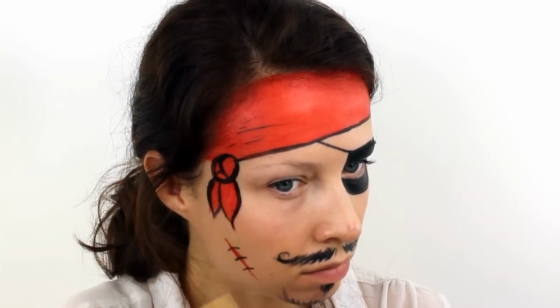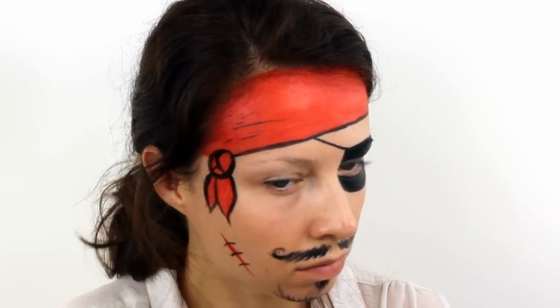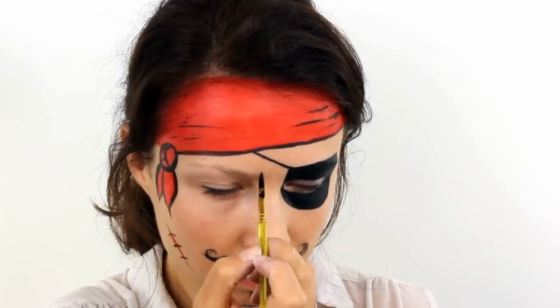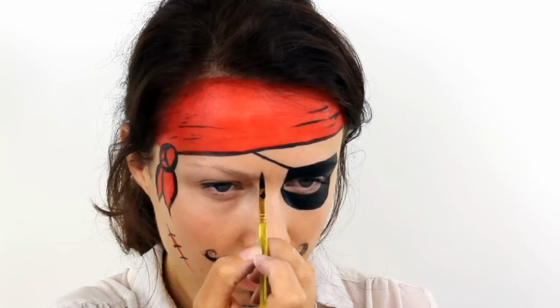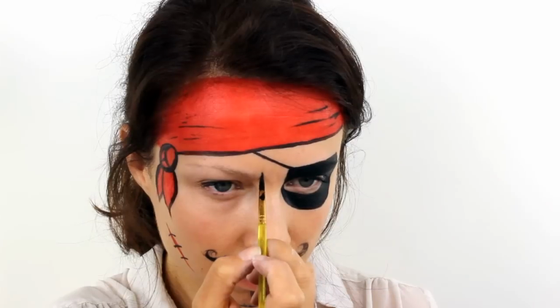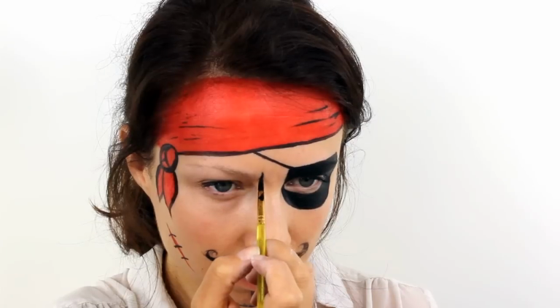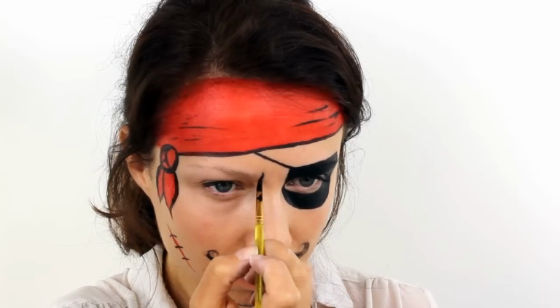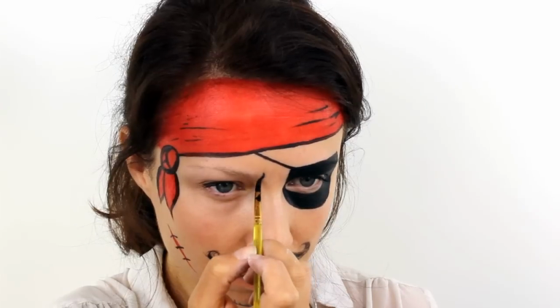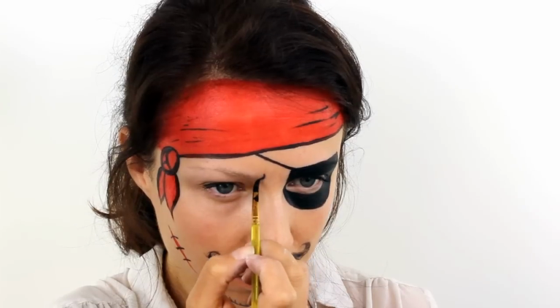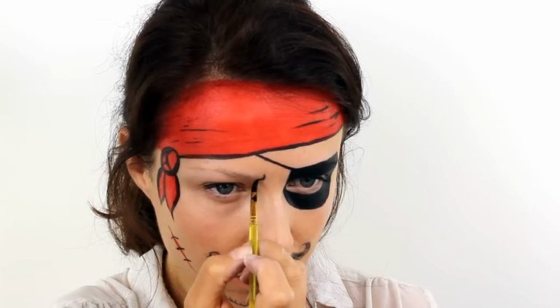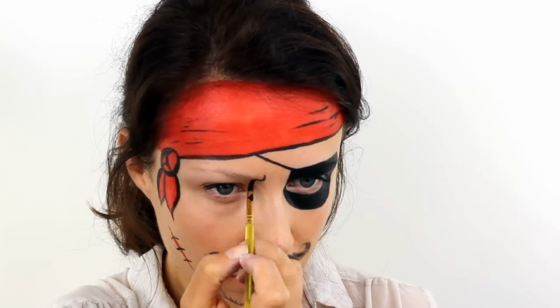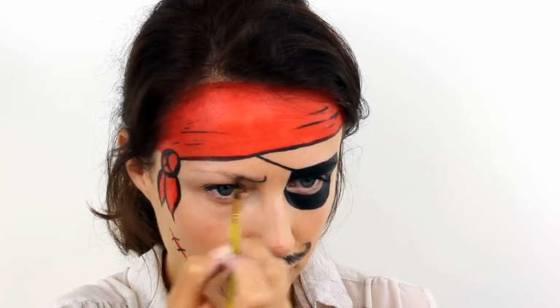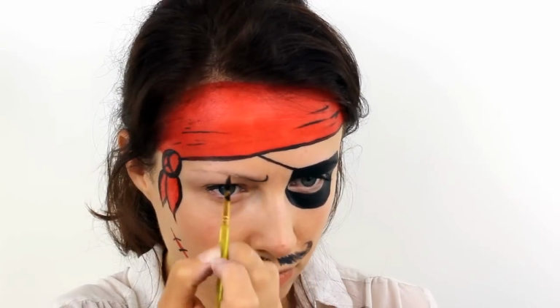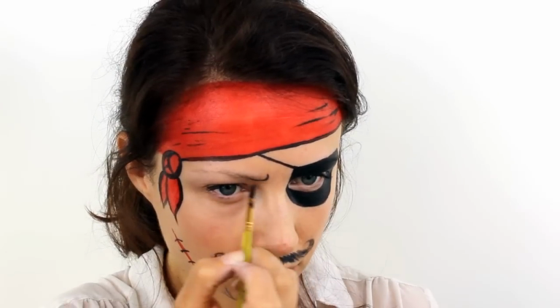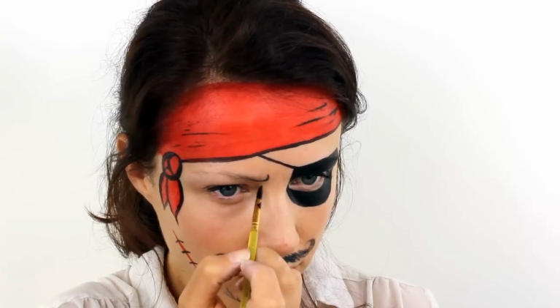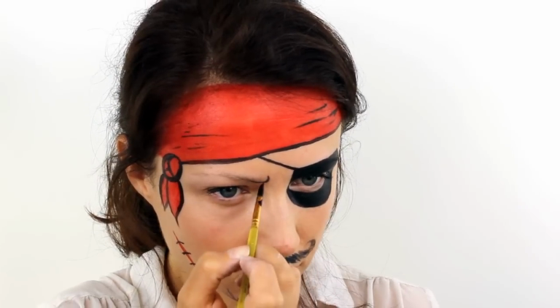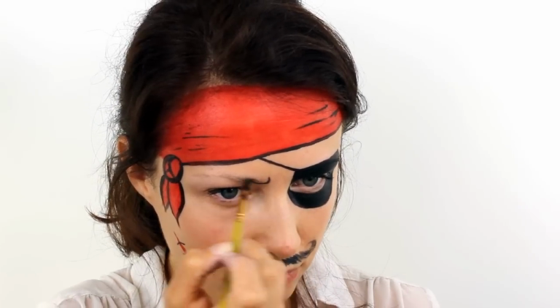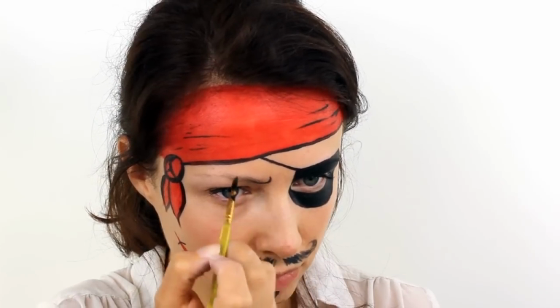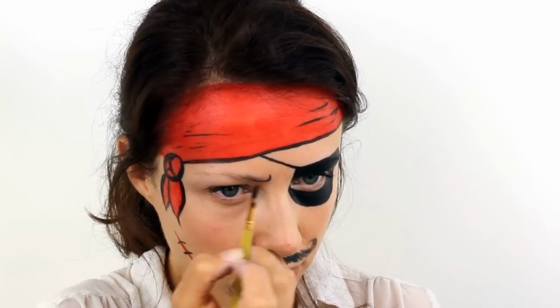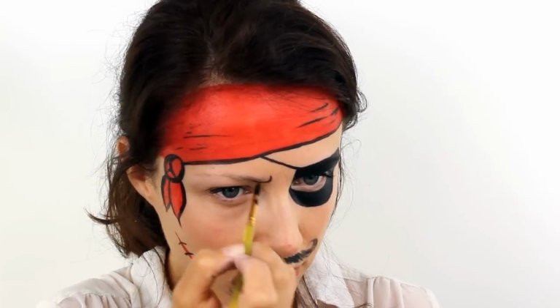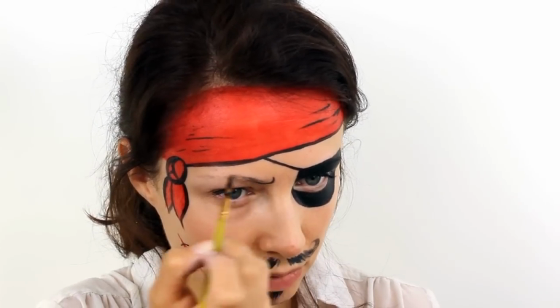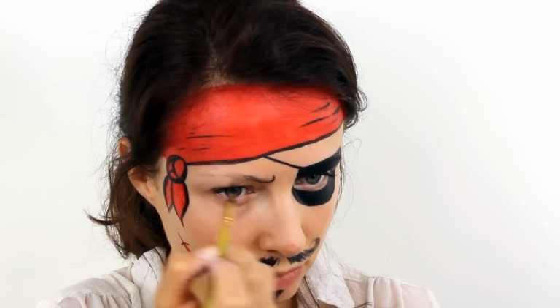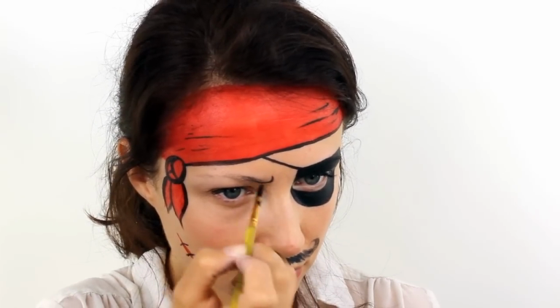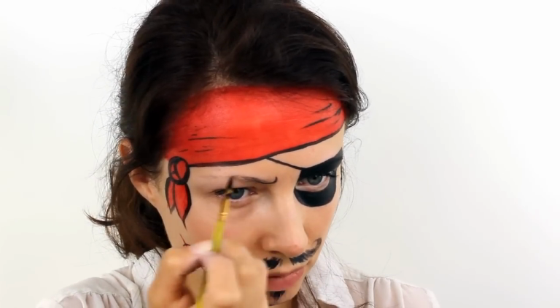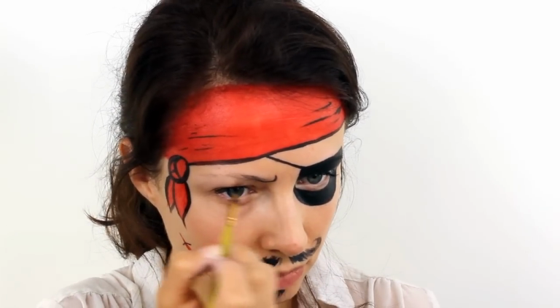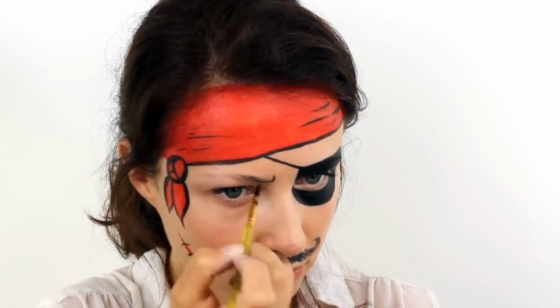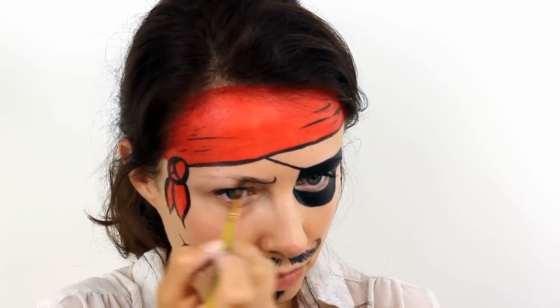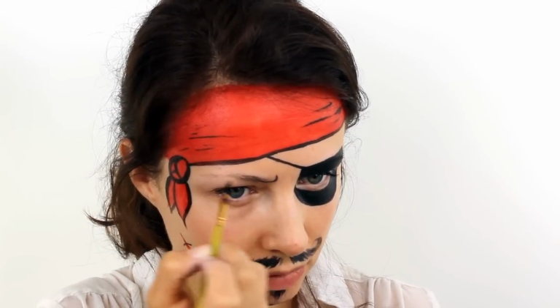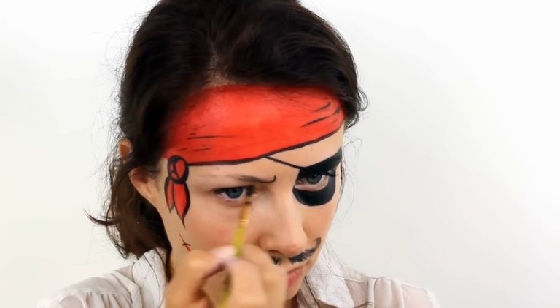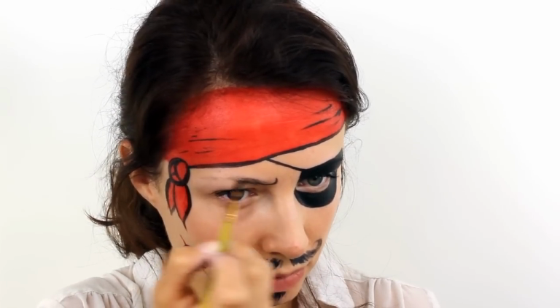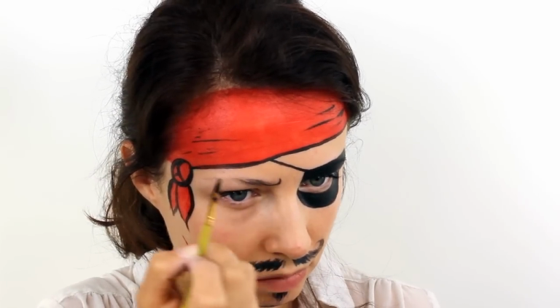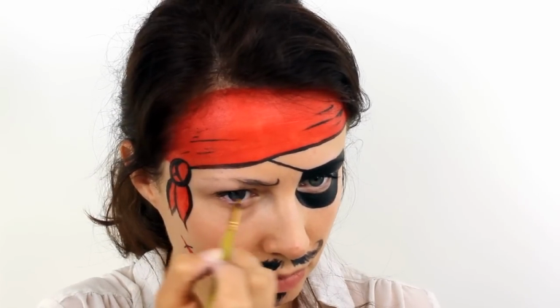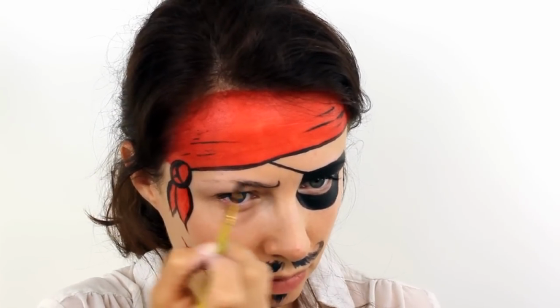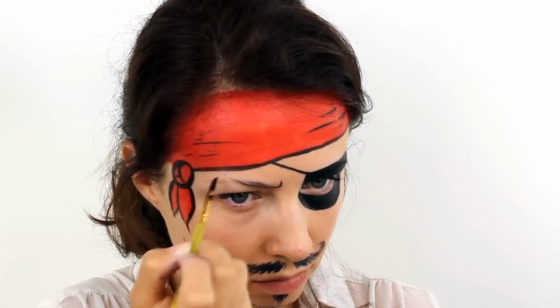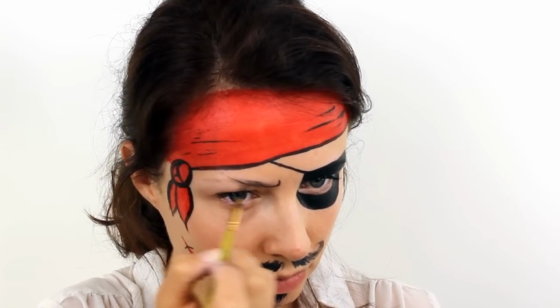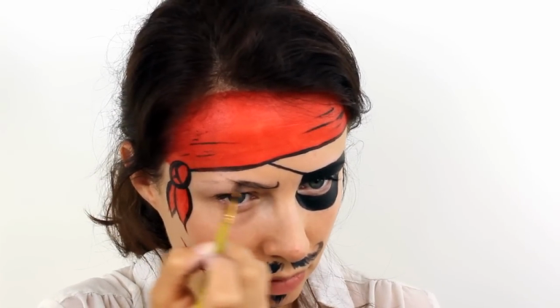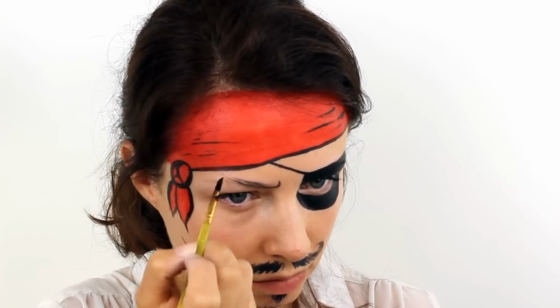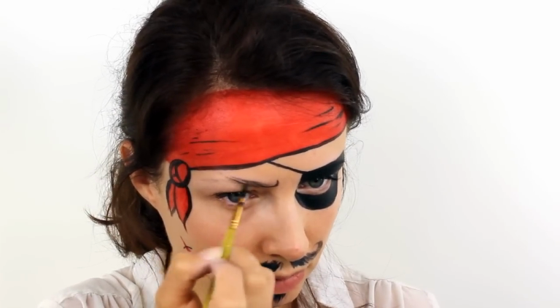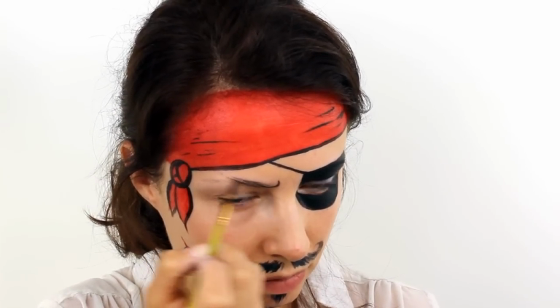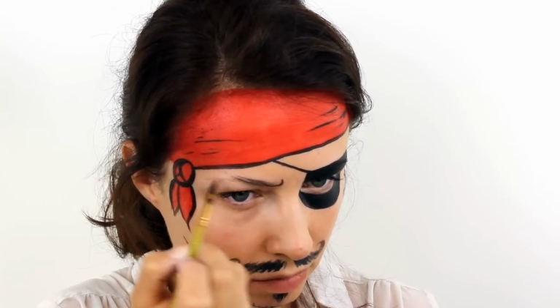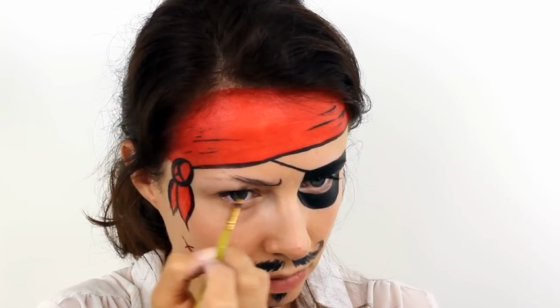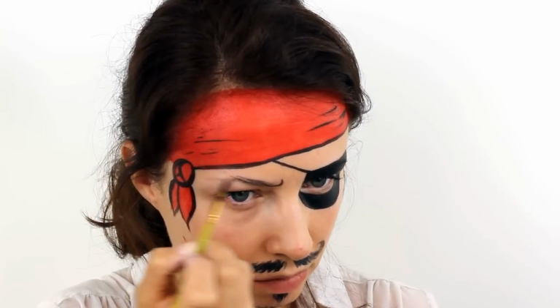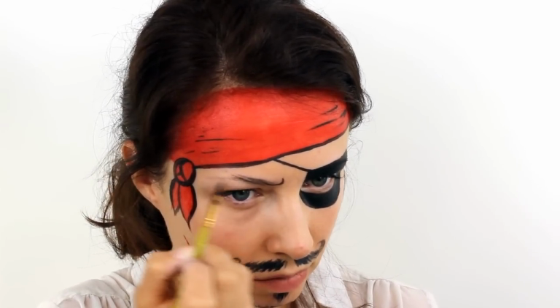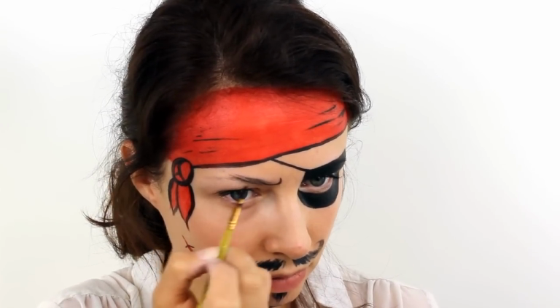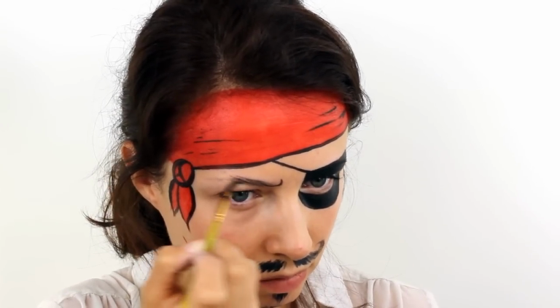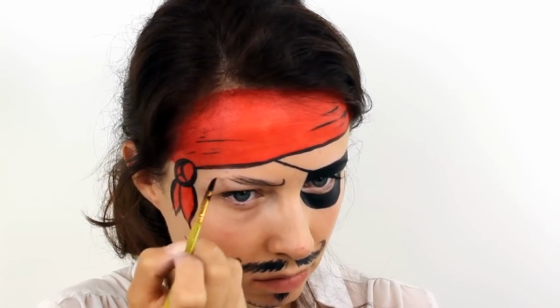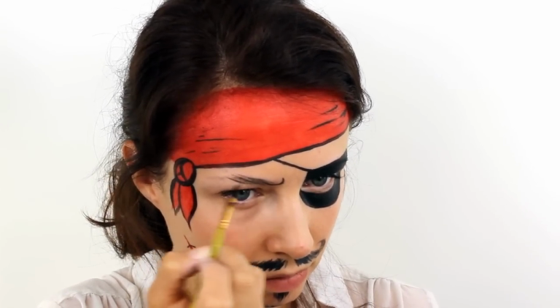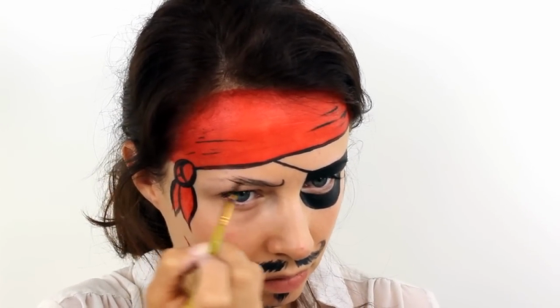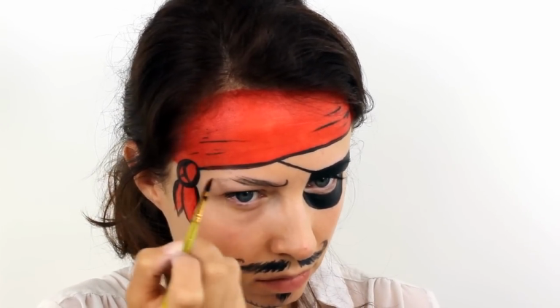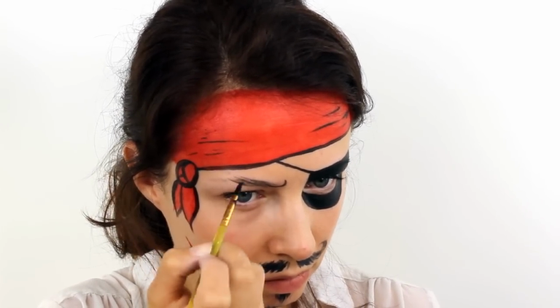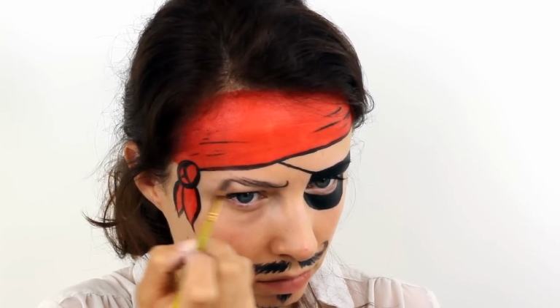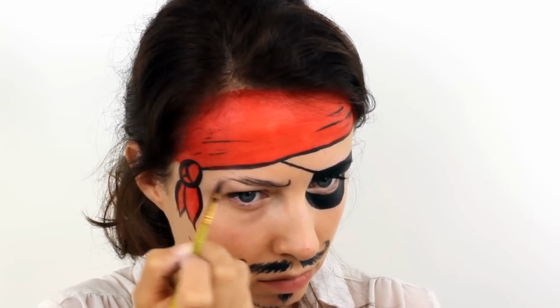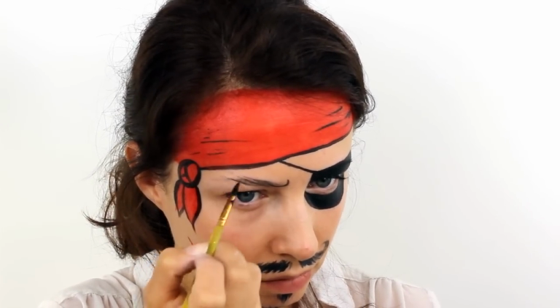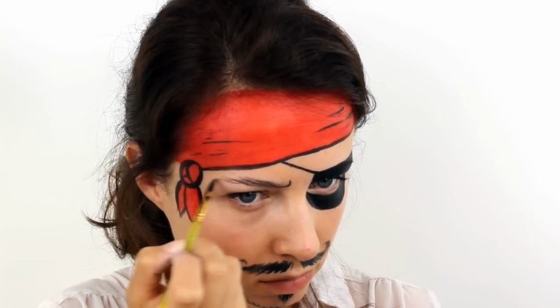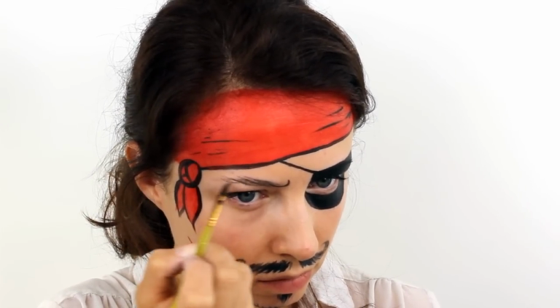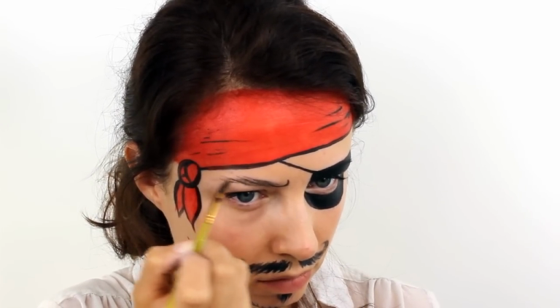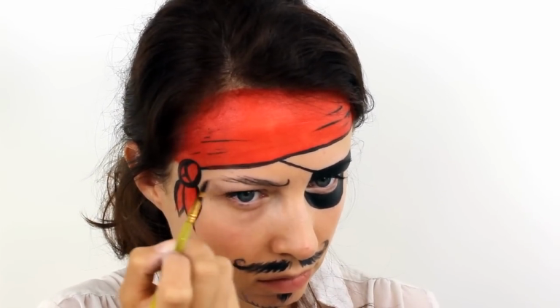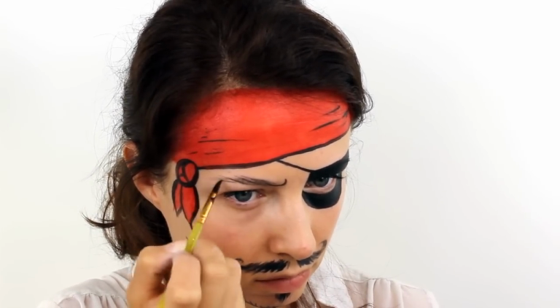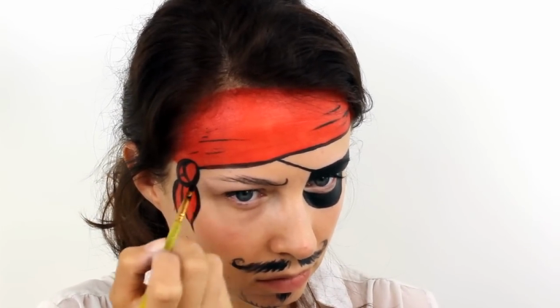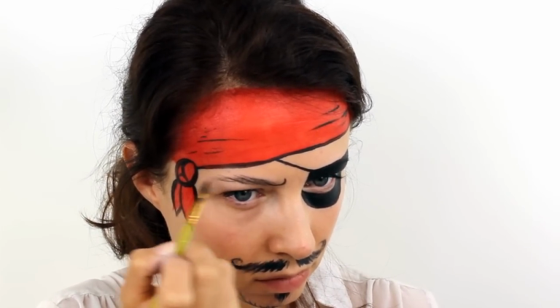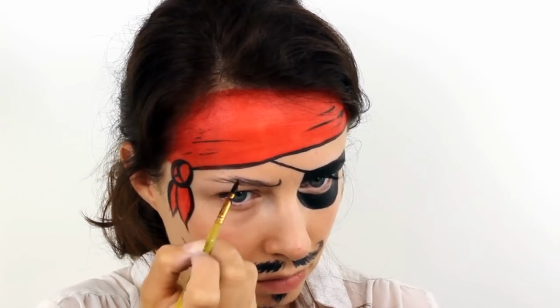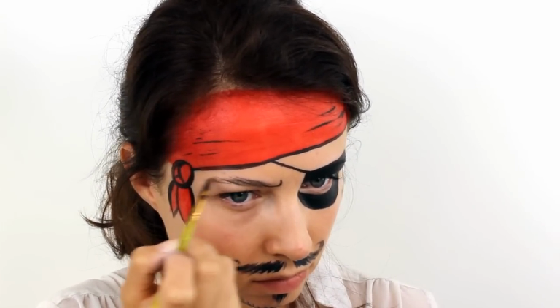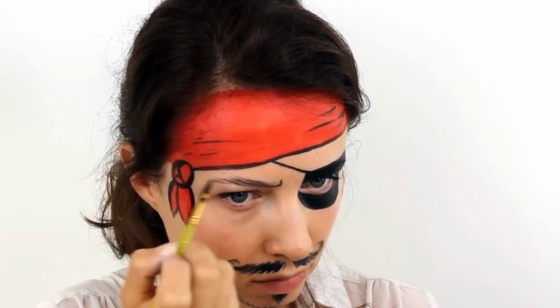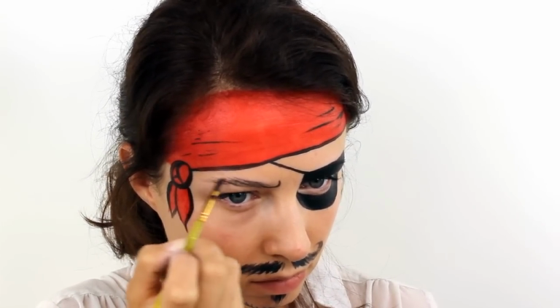If the eyebrows appear to be a lot lighter than the beard and the moustache, you can always go back over those with black as well to make everything match.